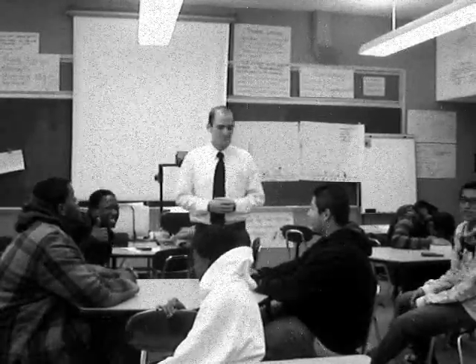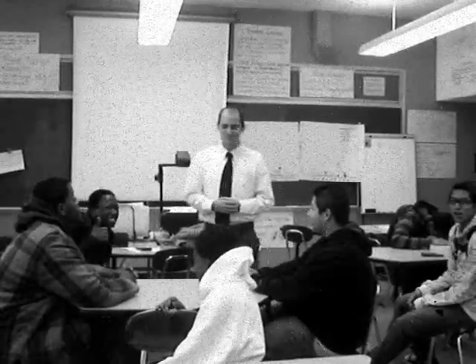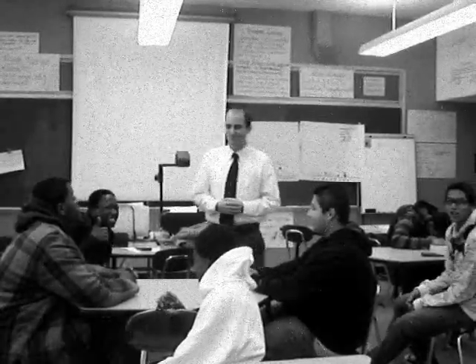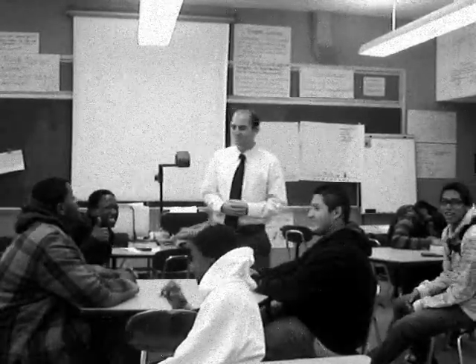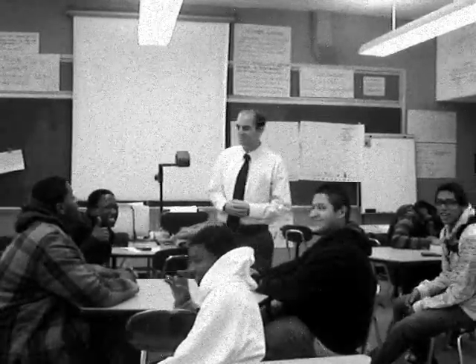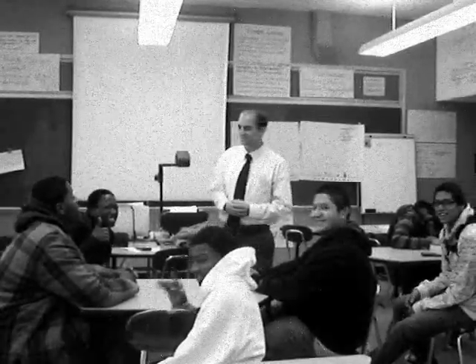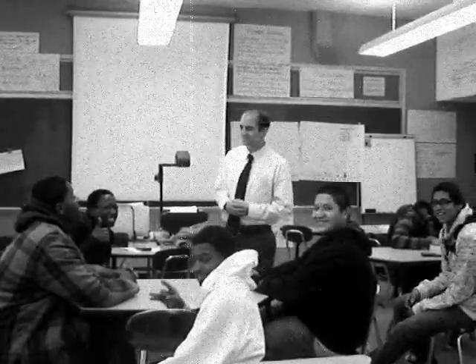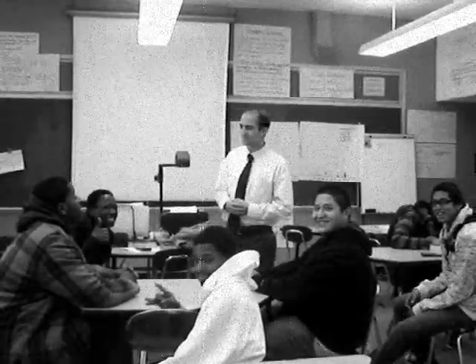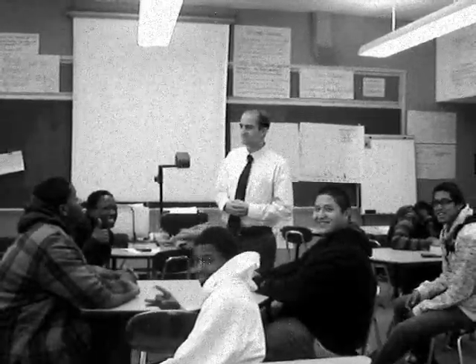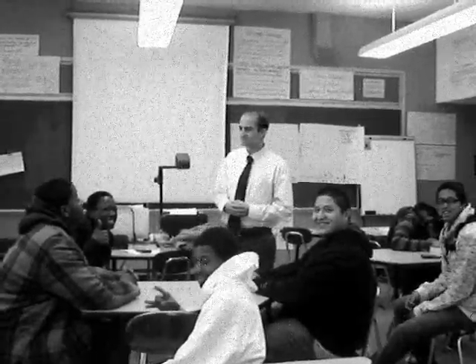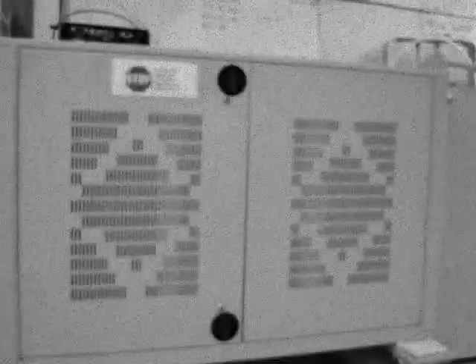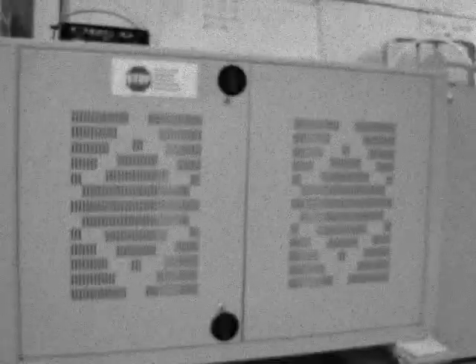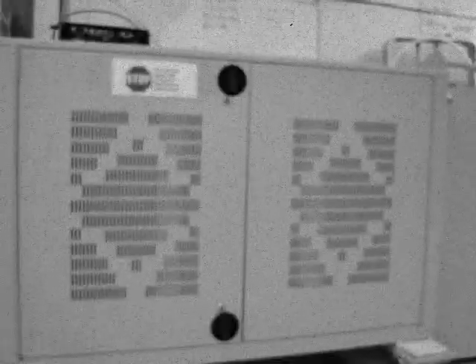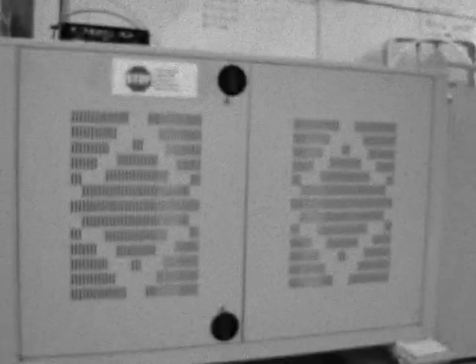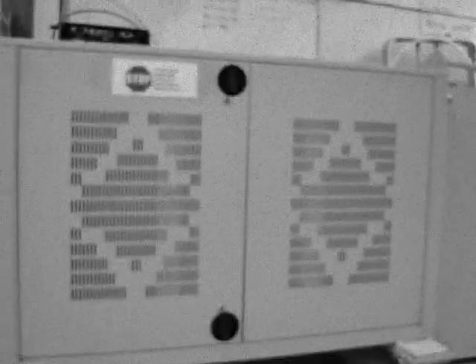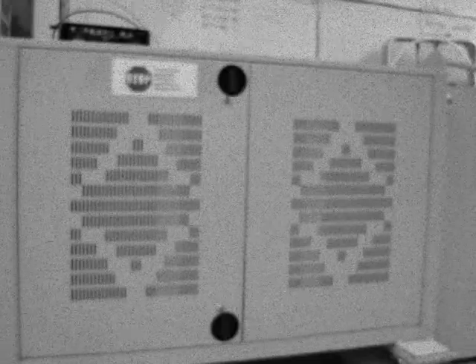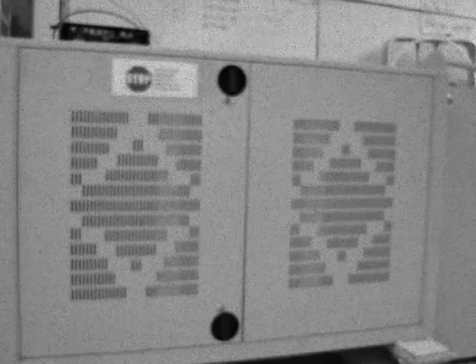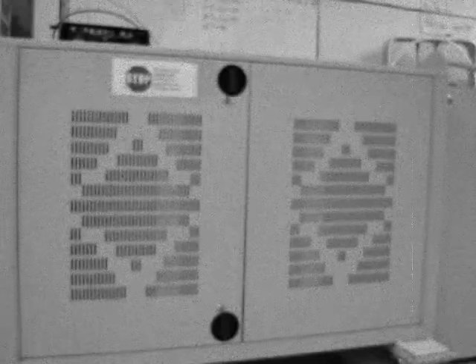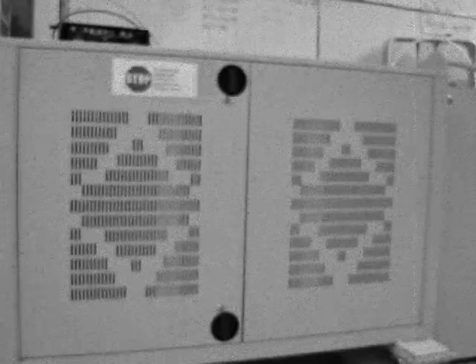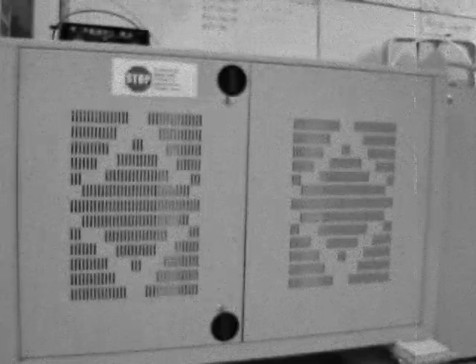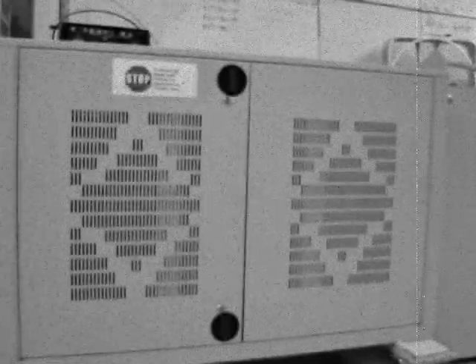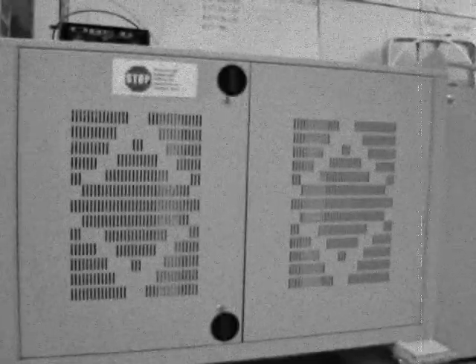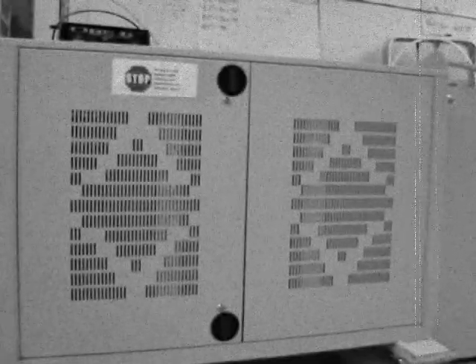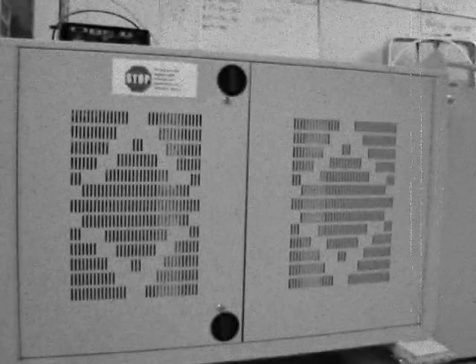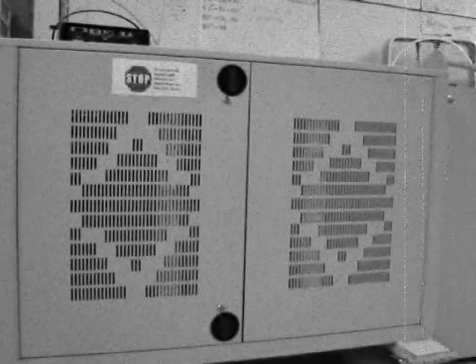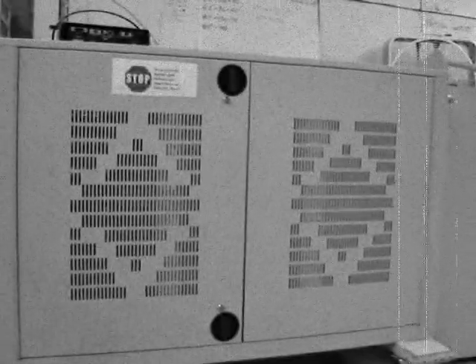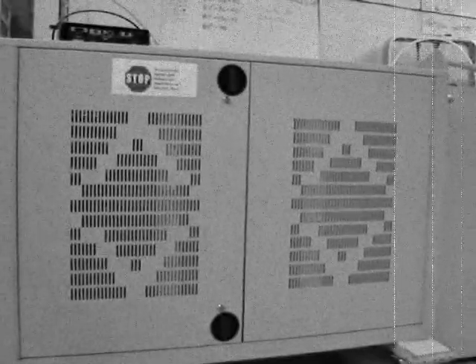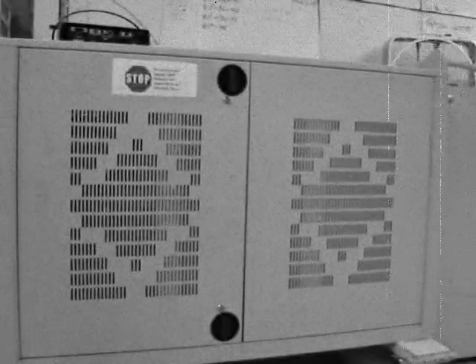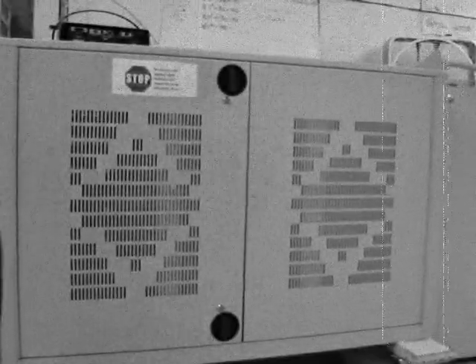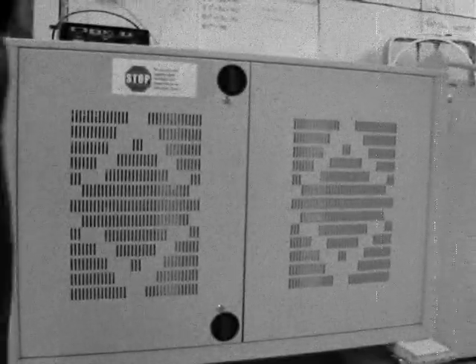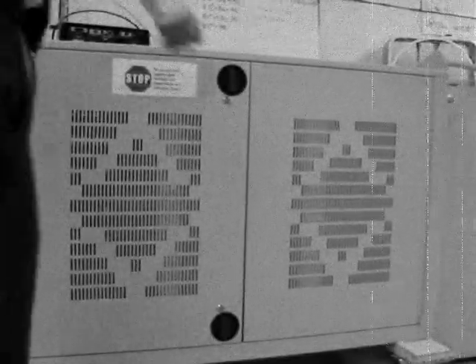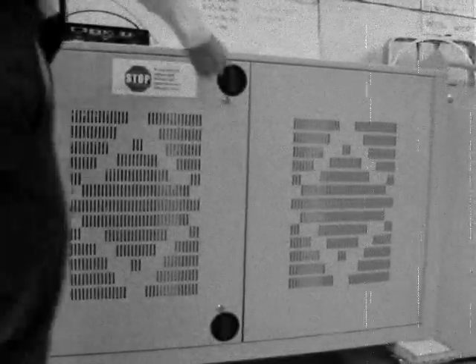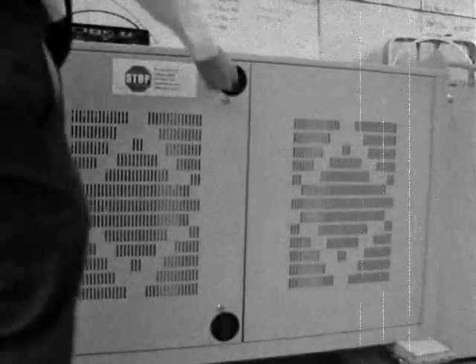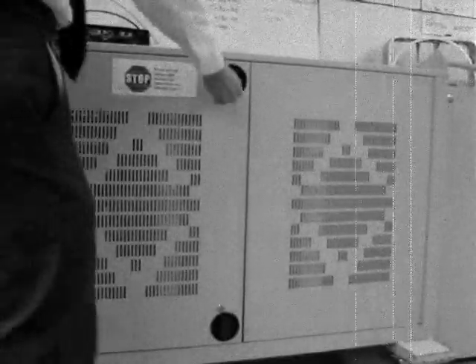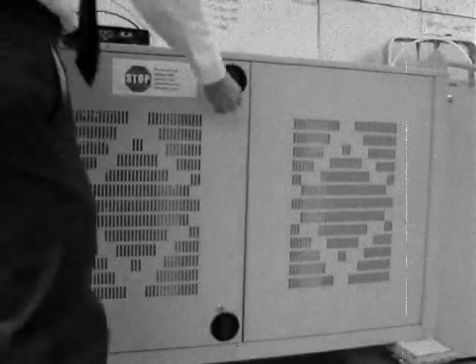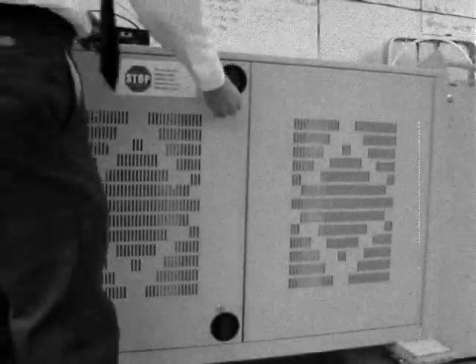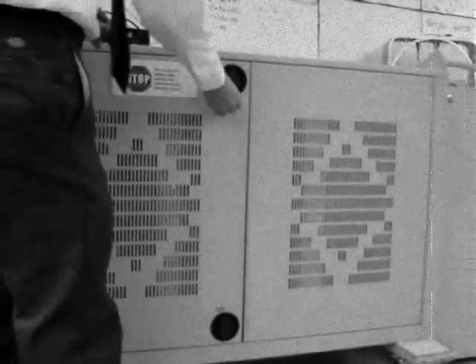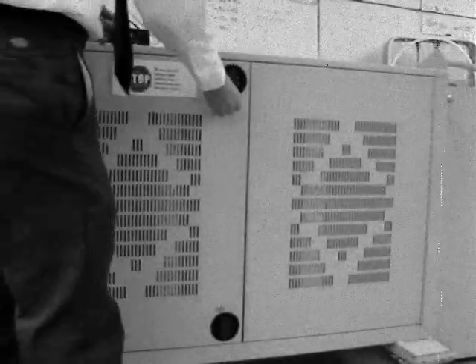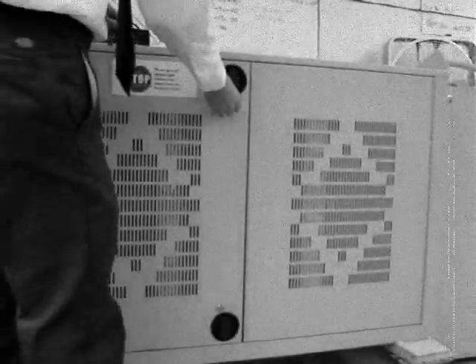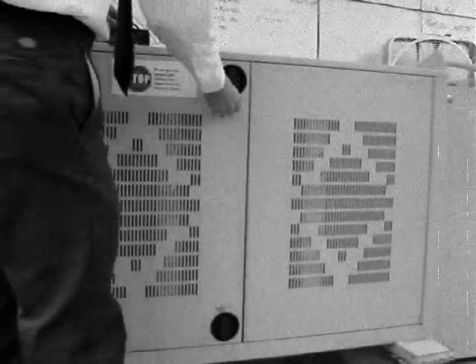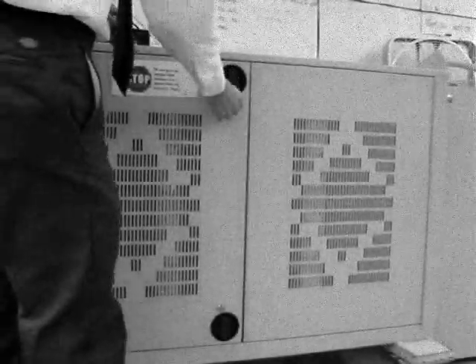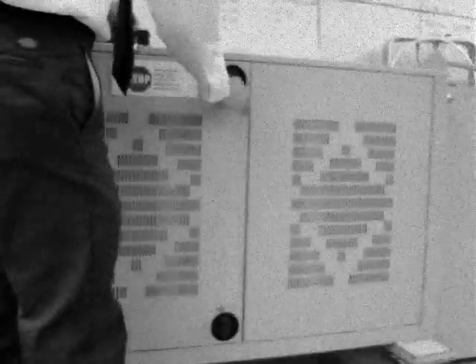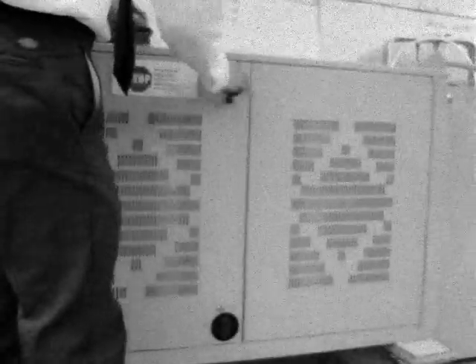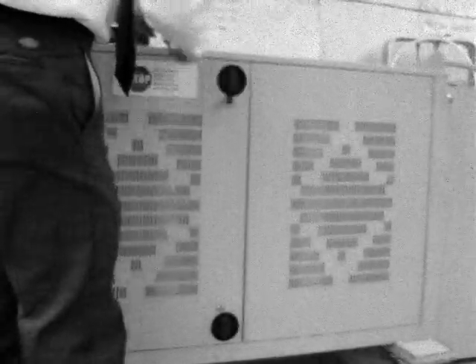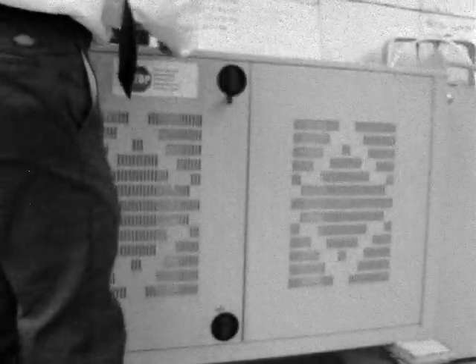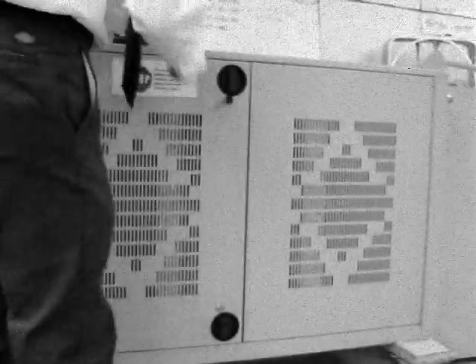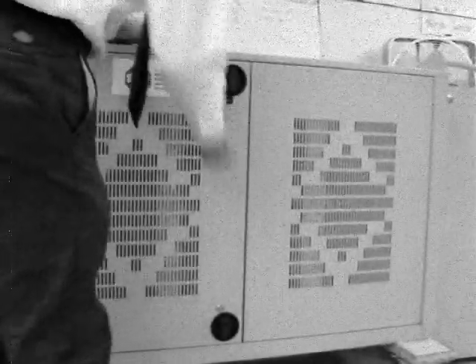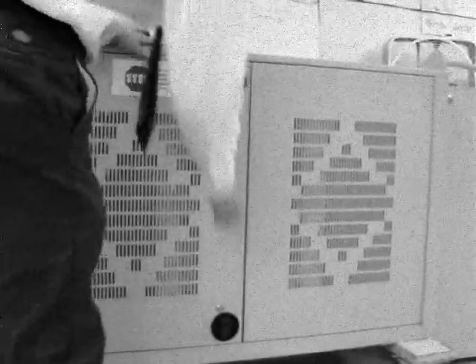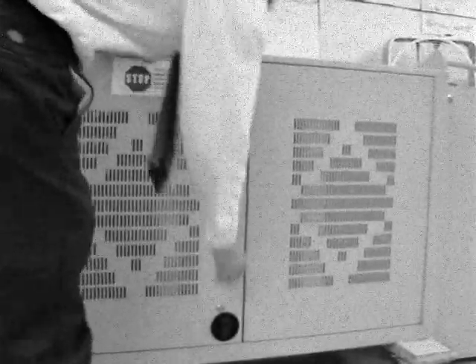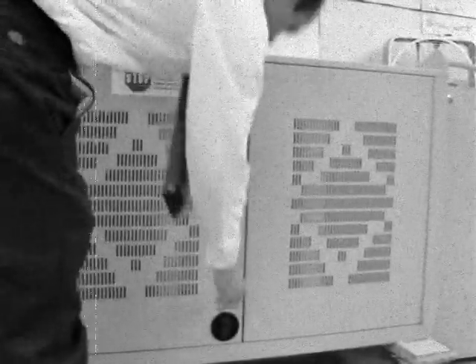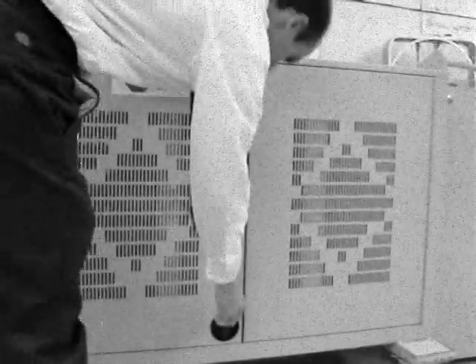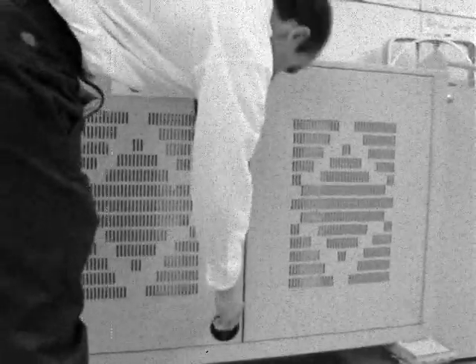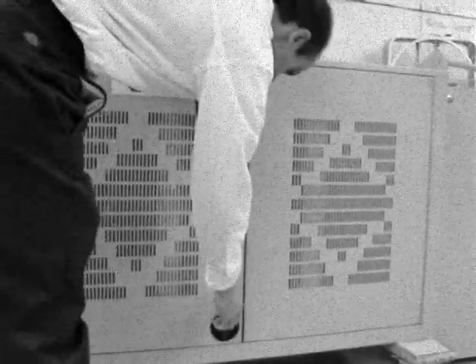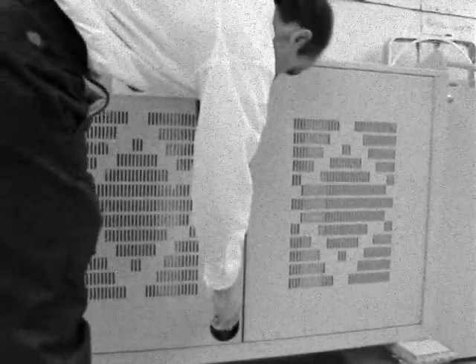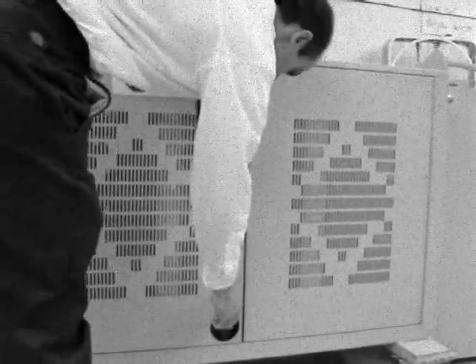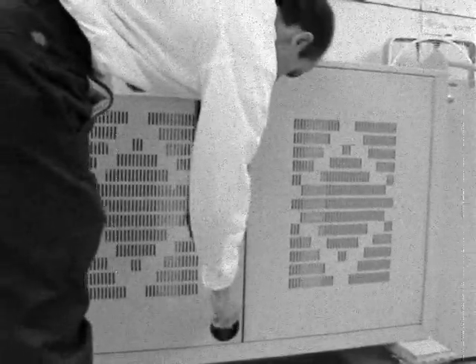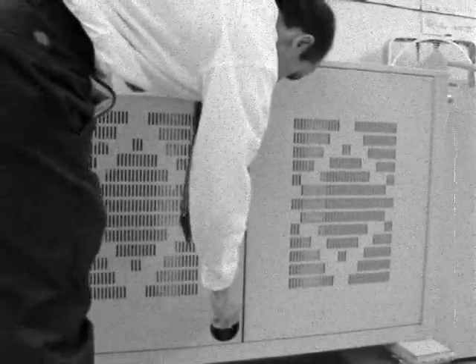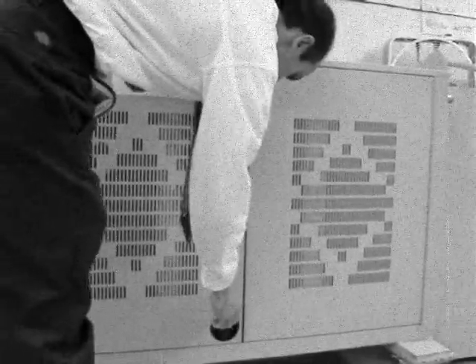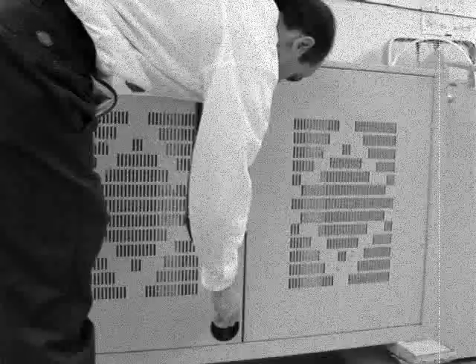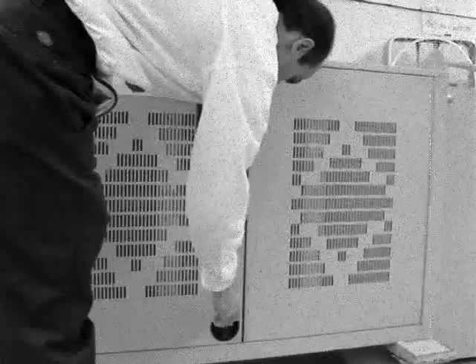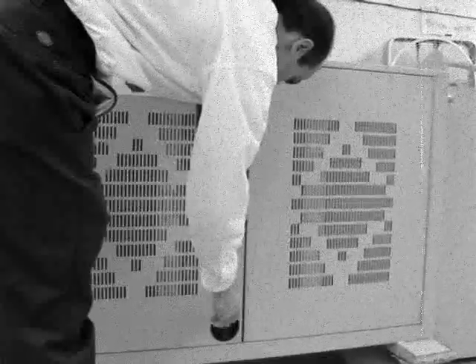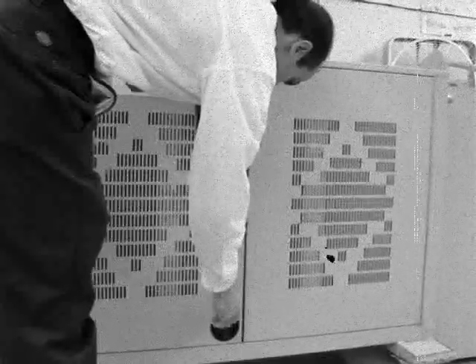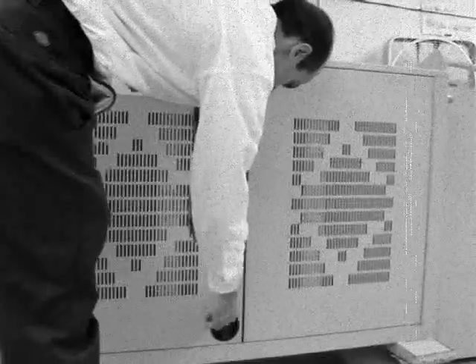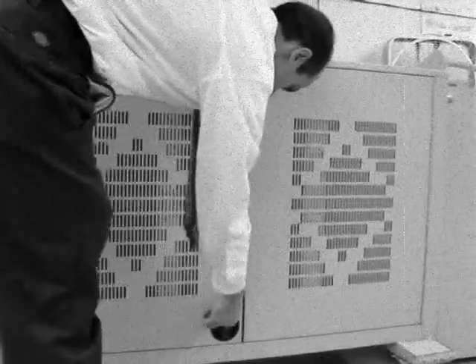Mr. Sullivan. To open the cart, turn both keys 90 degrees and both handles 90 degrees.